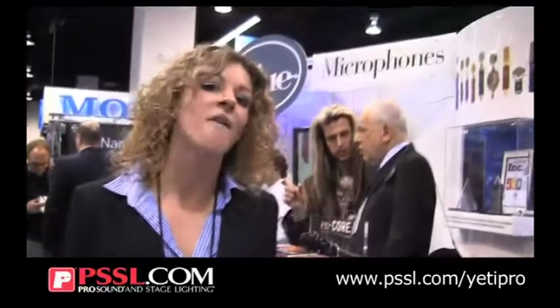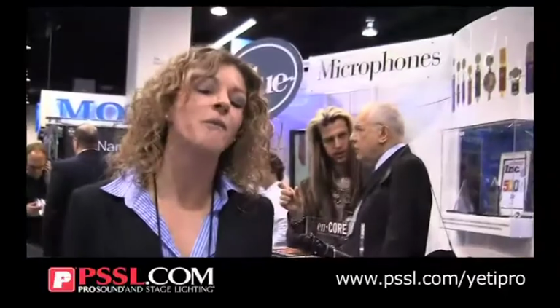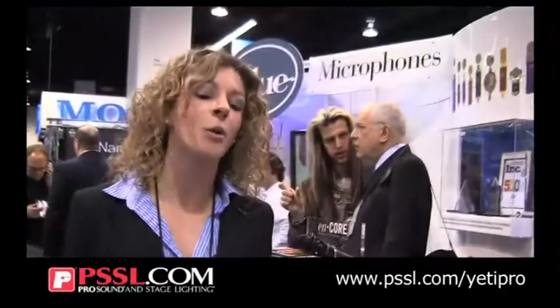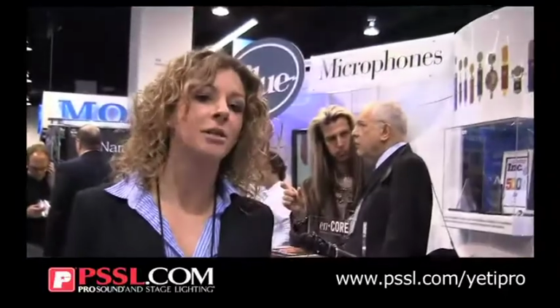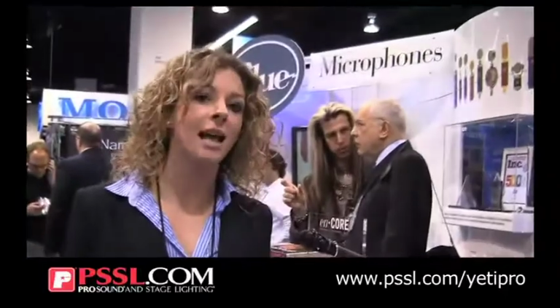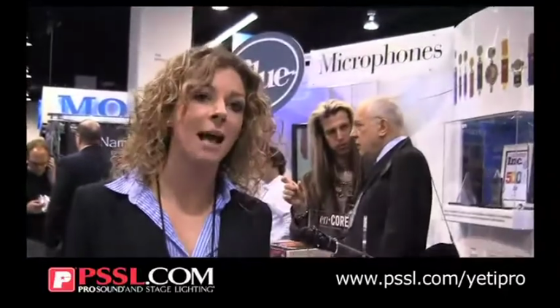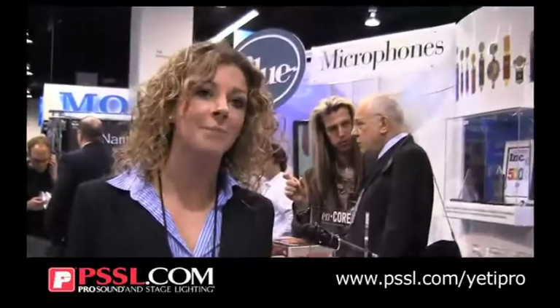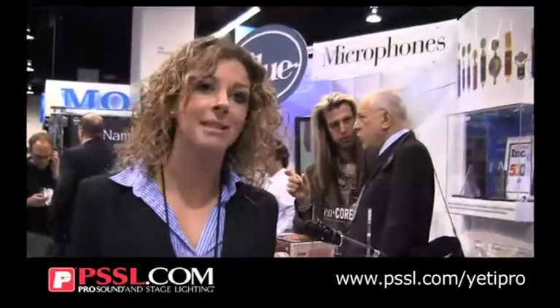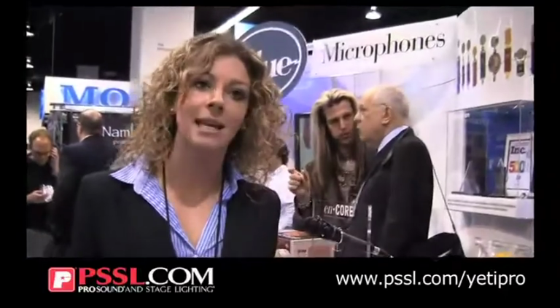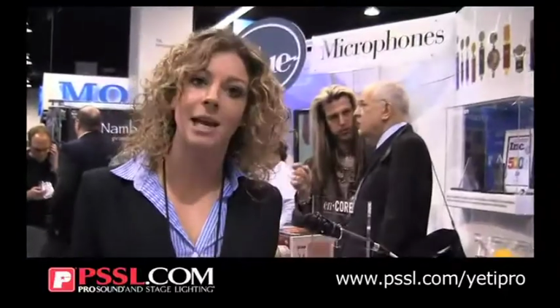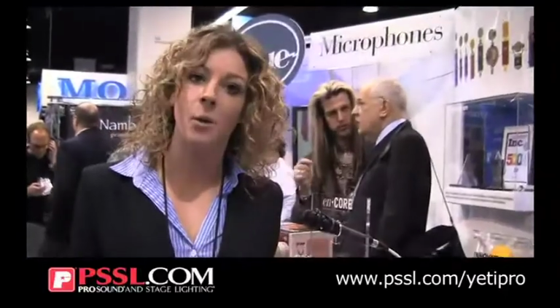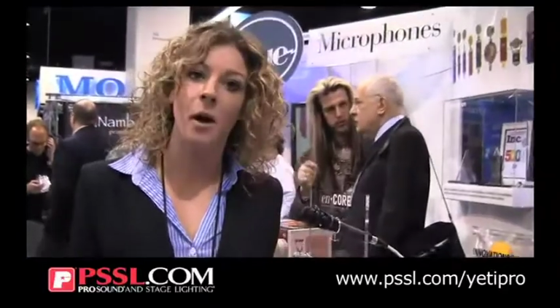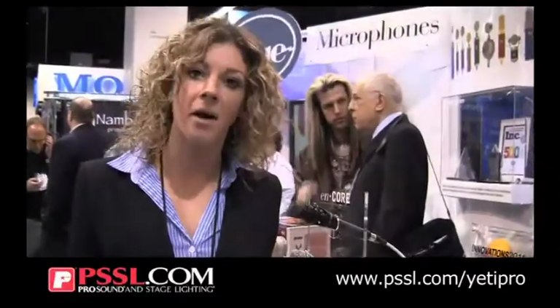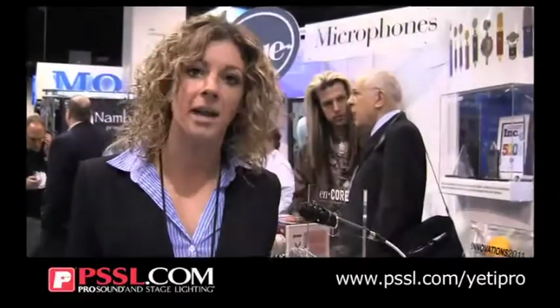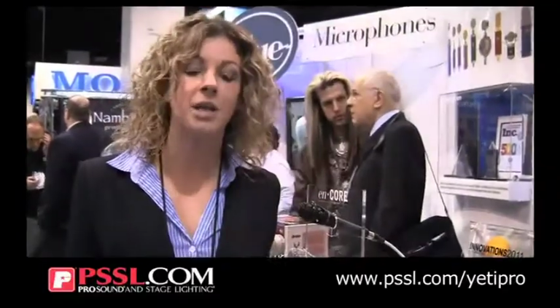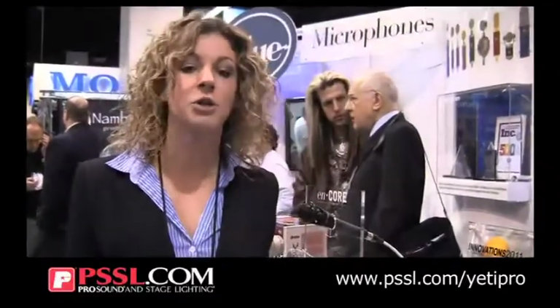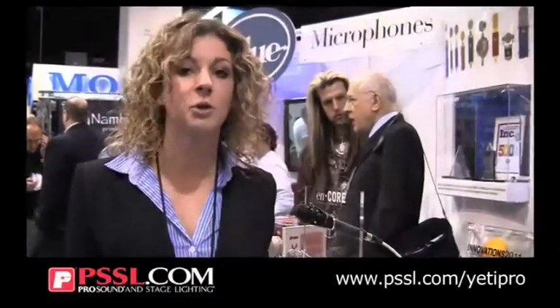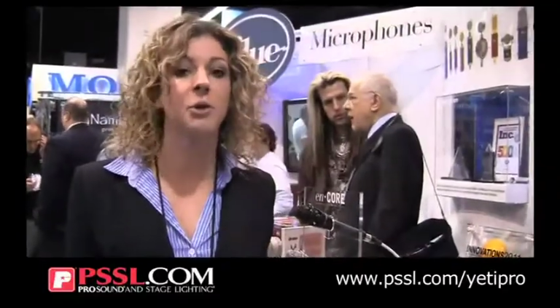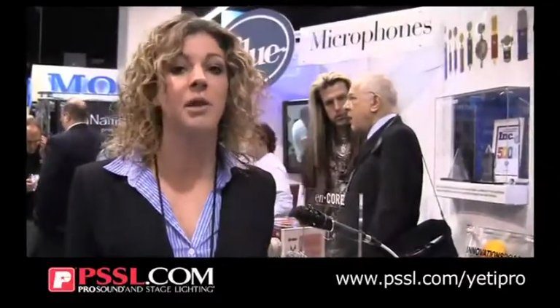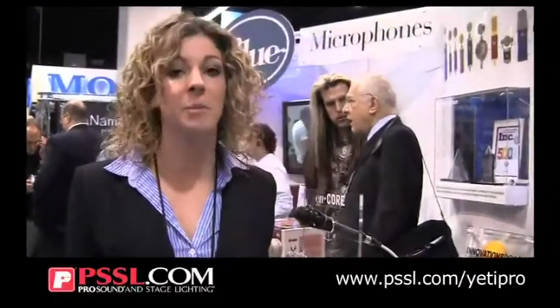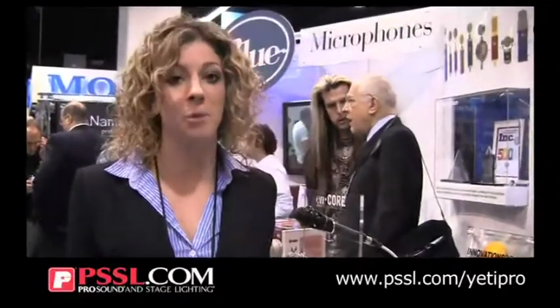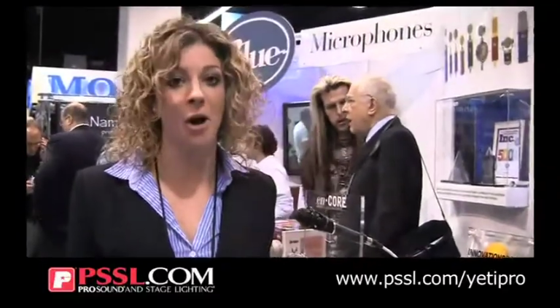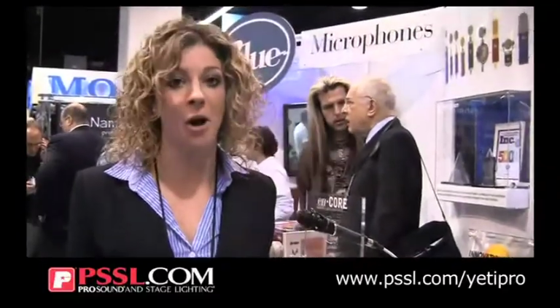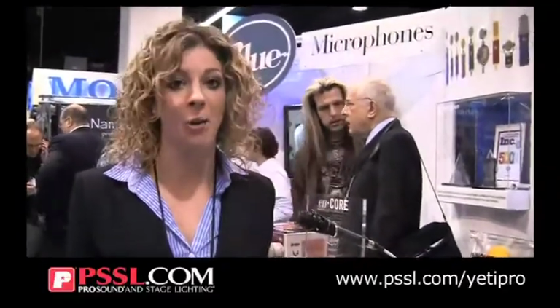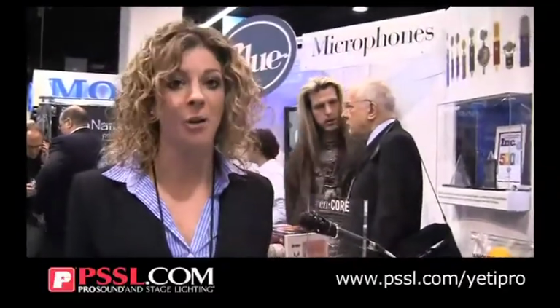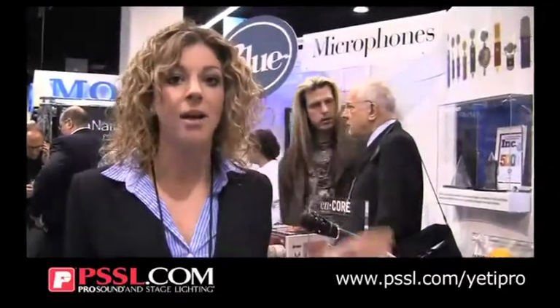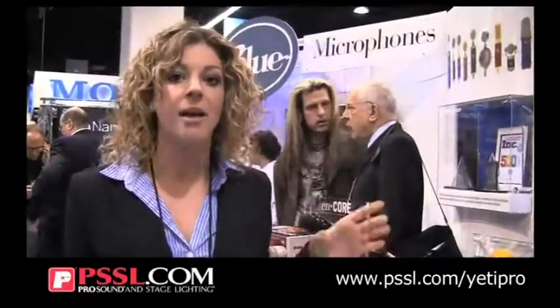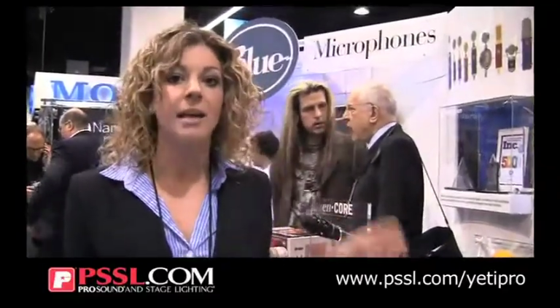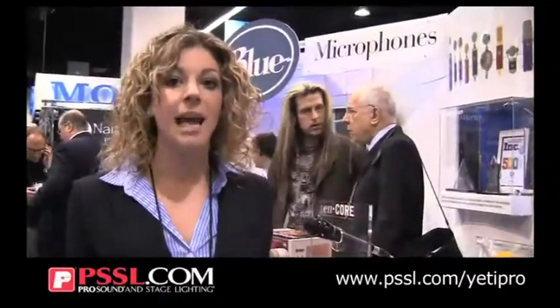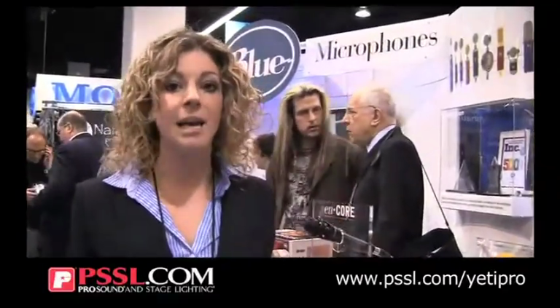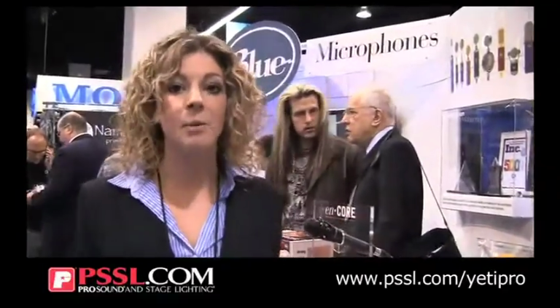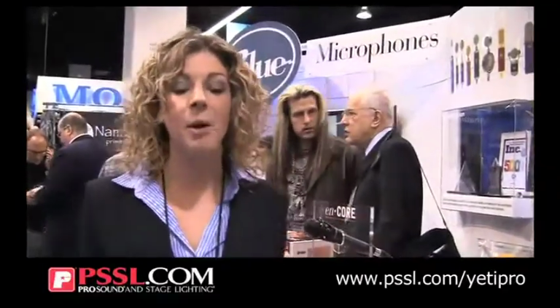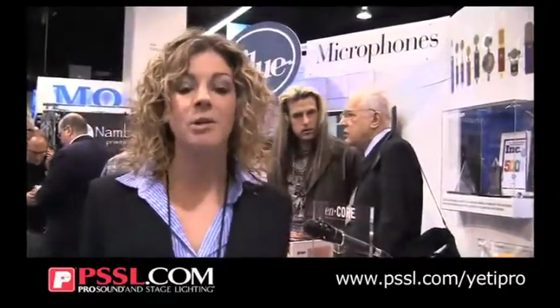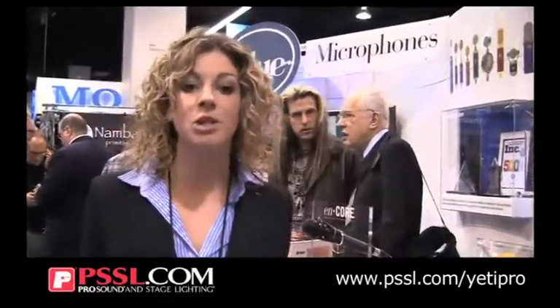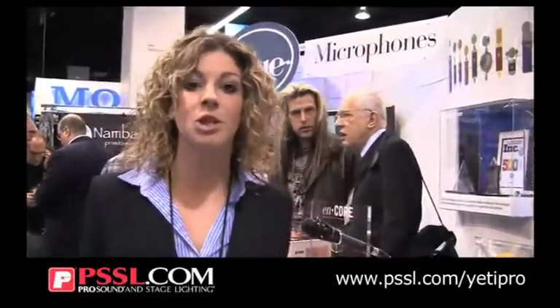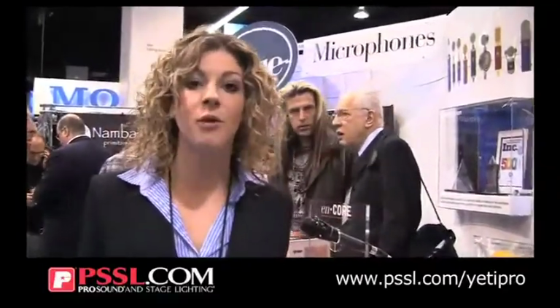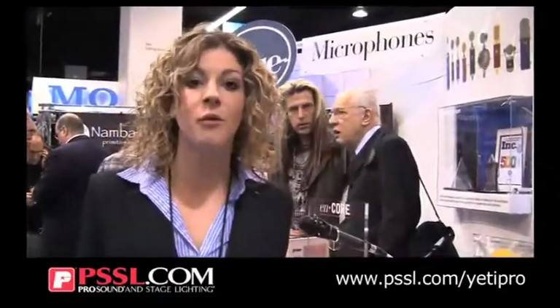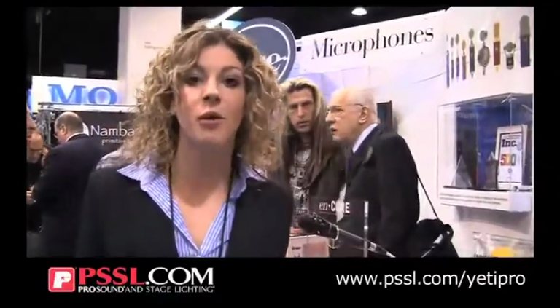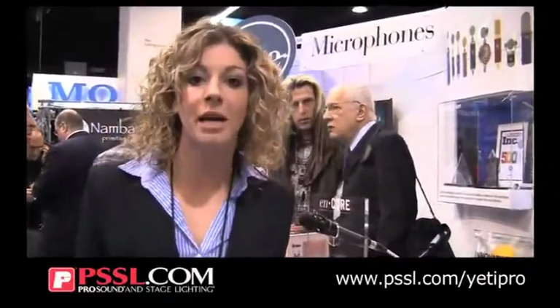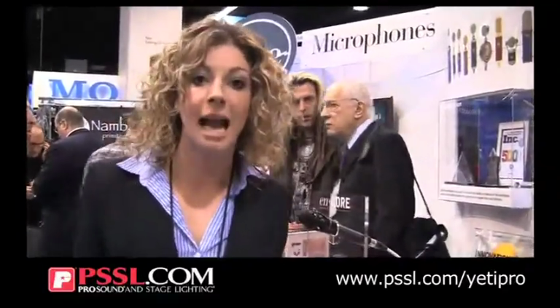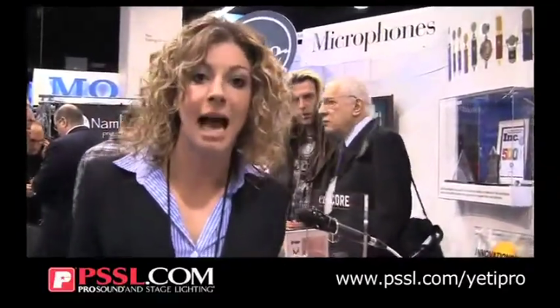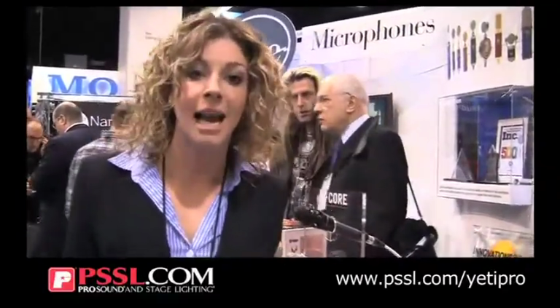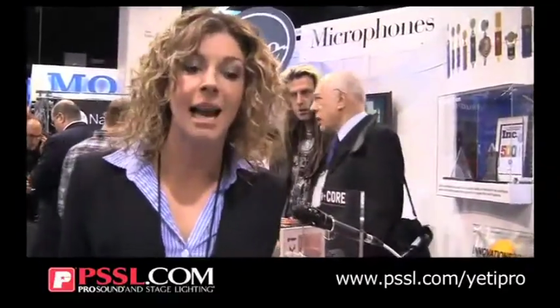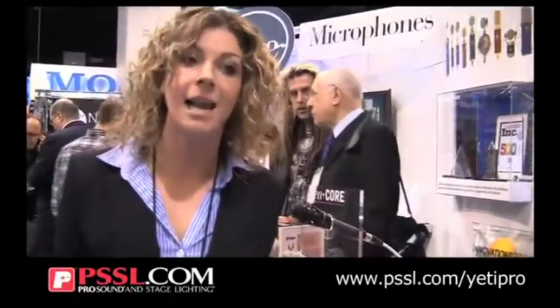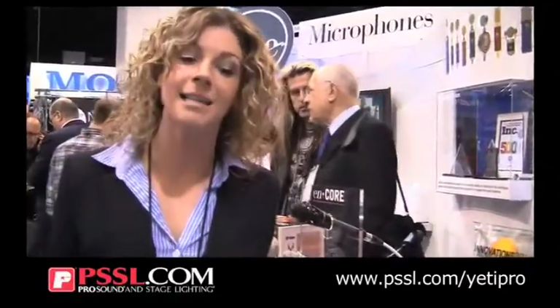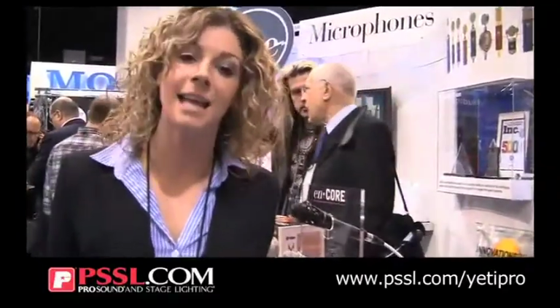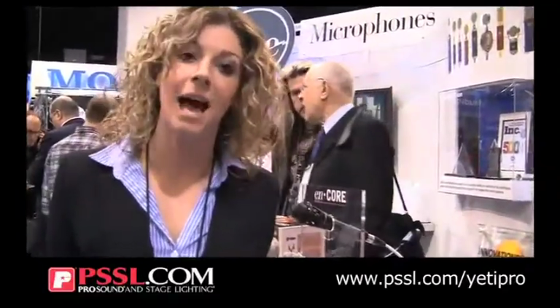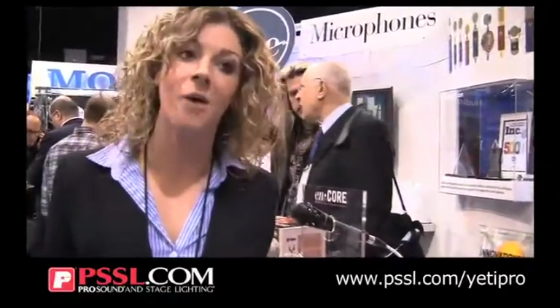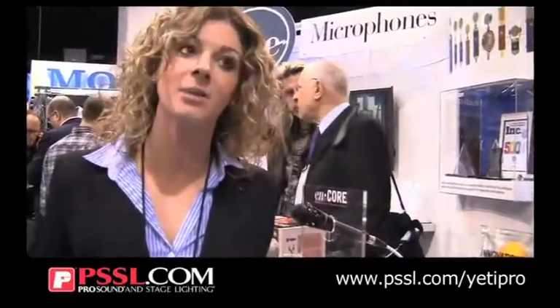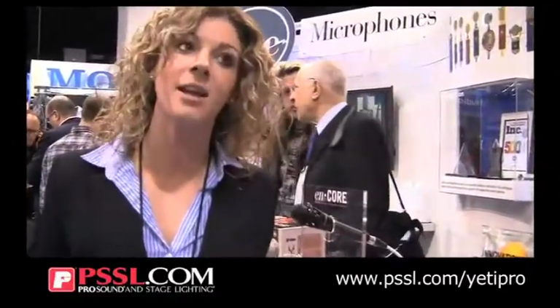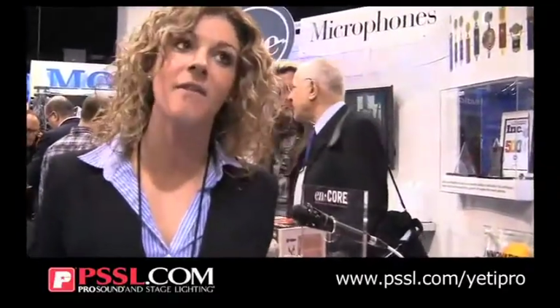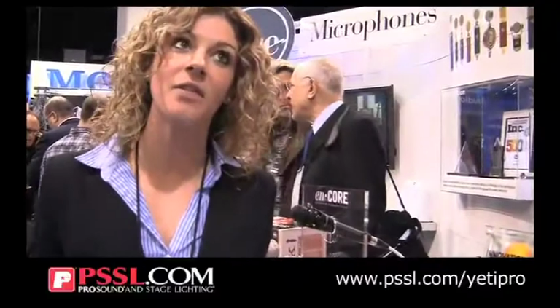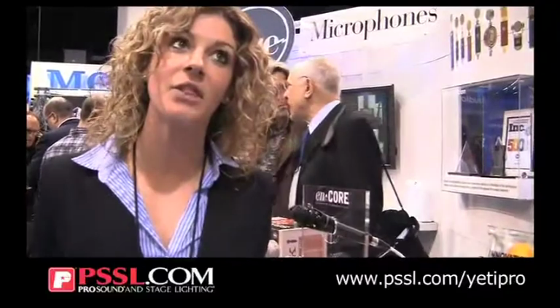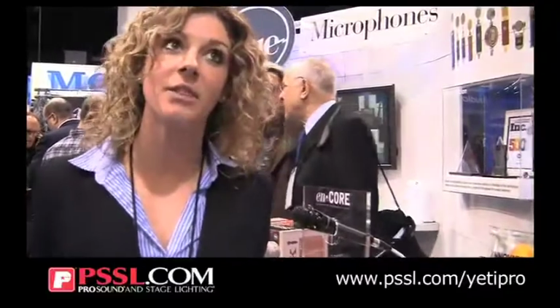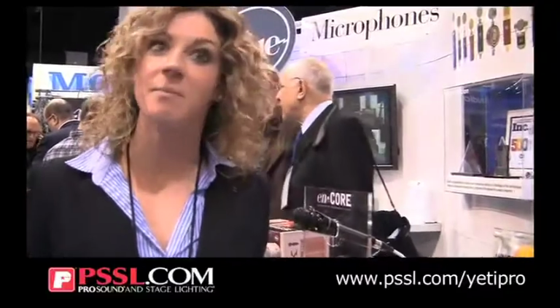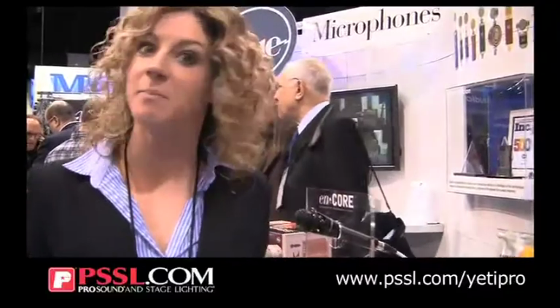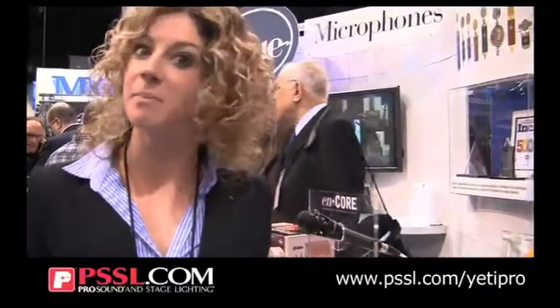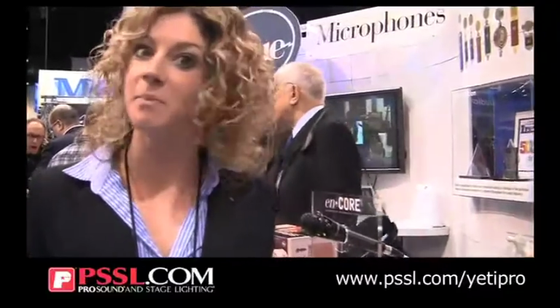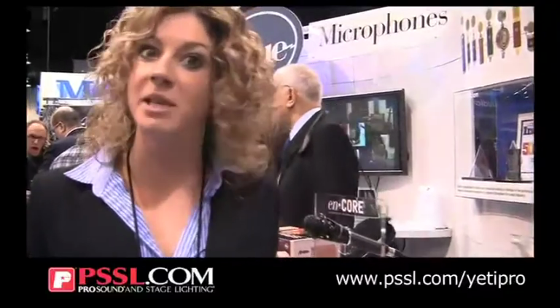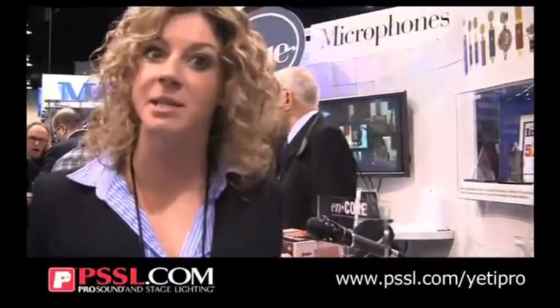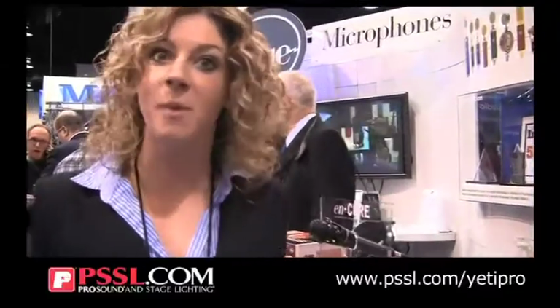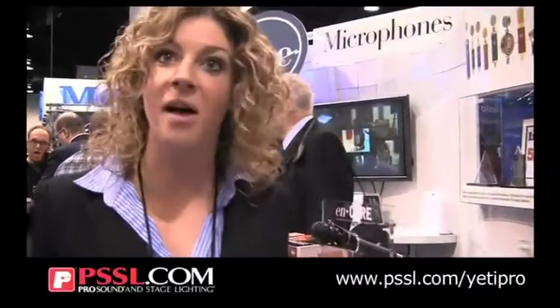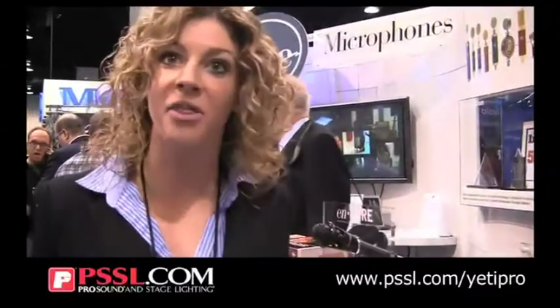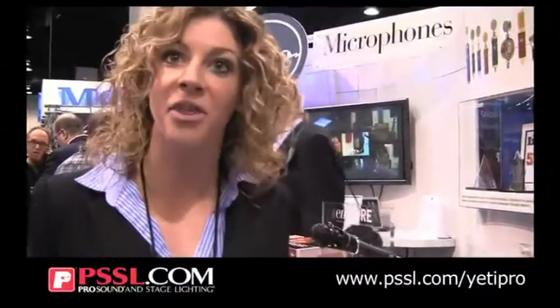Four times CD quality, truly pro. Yeti Pro is $249 and is out this month.